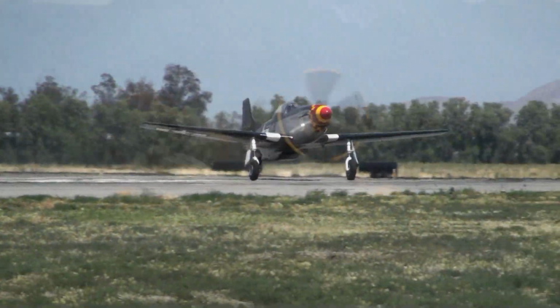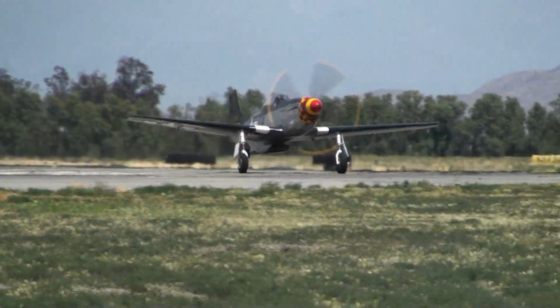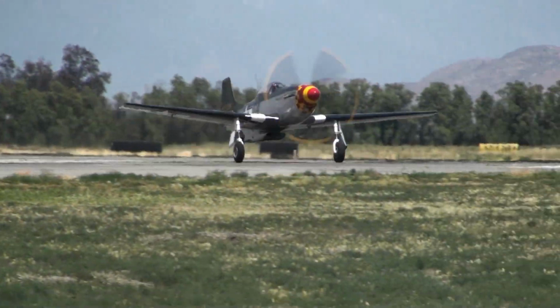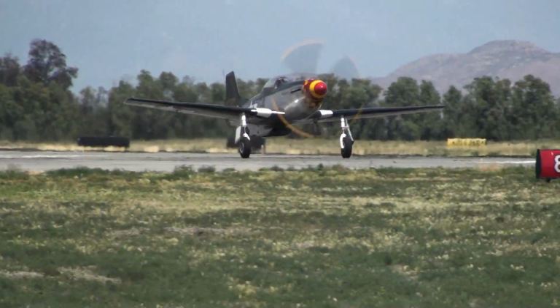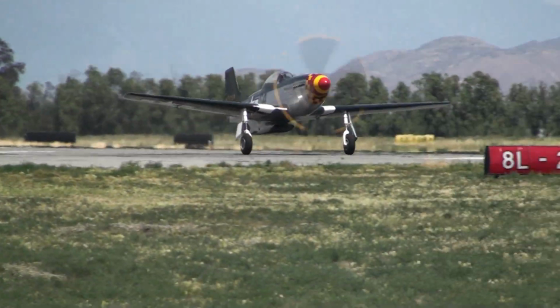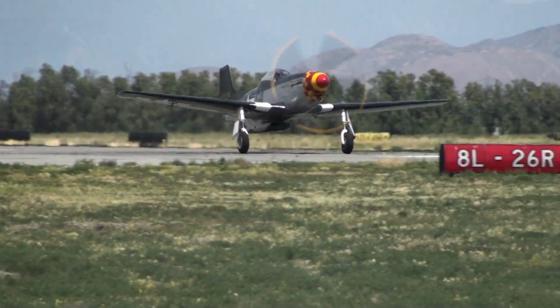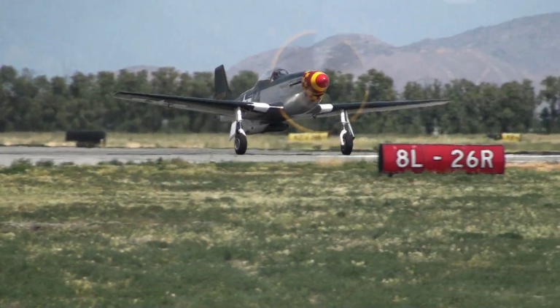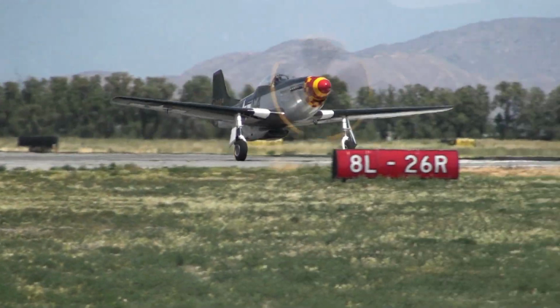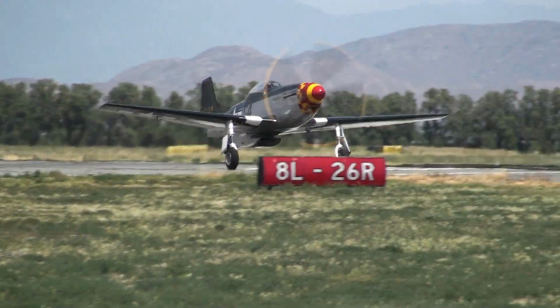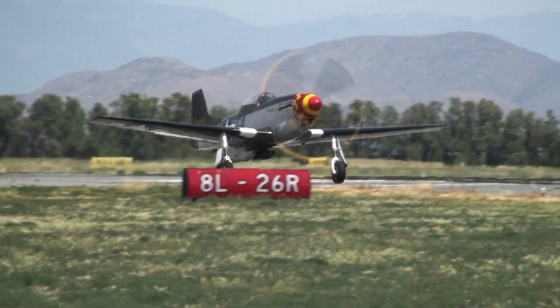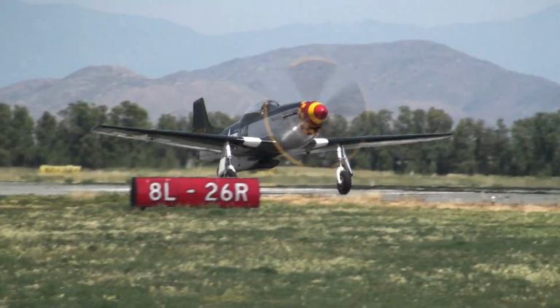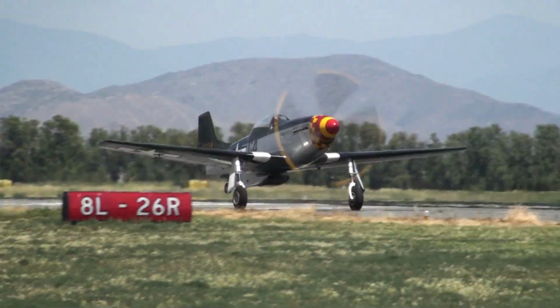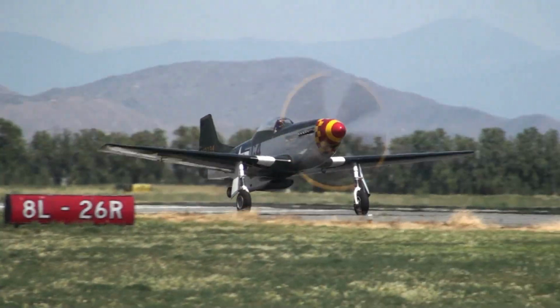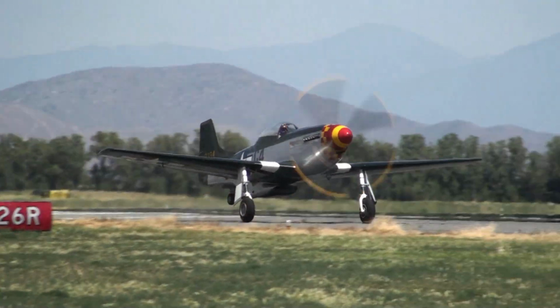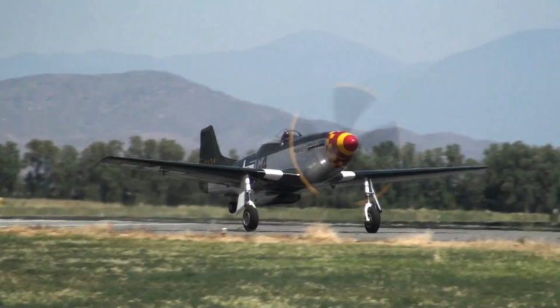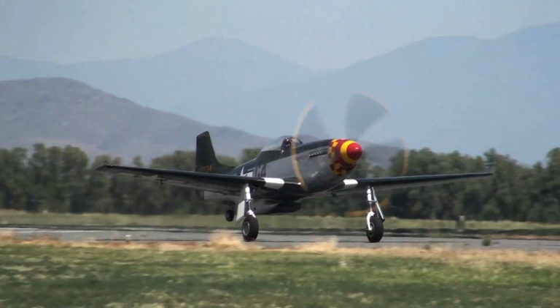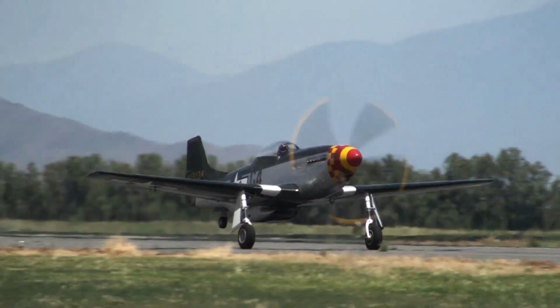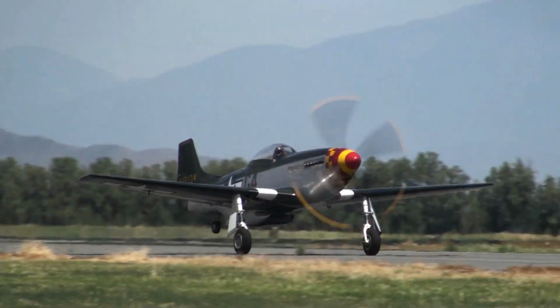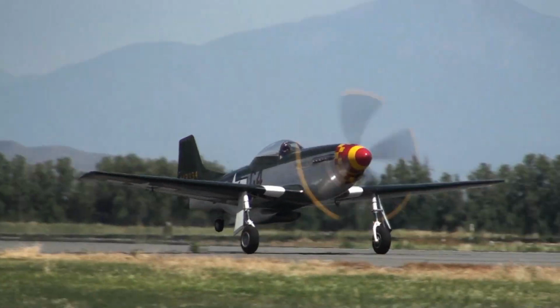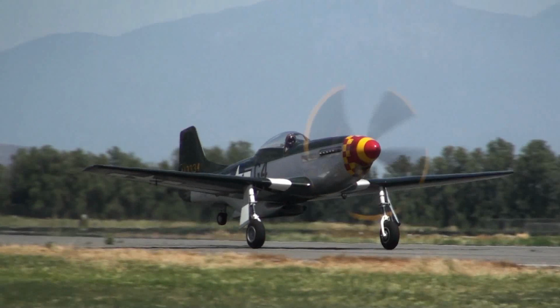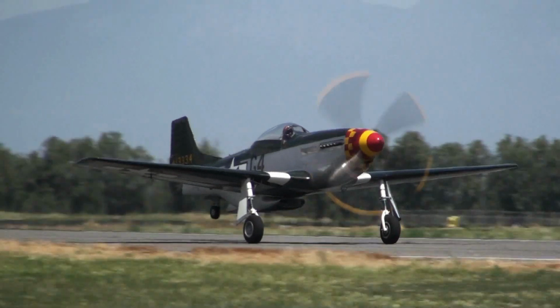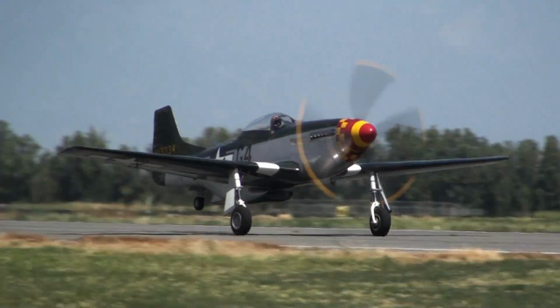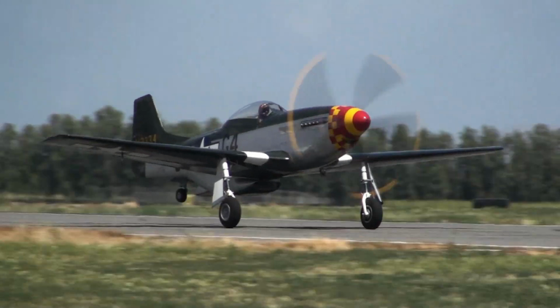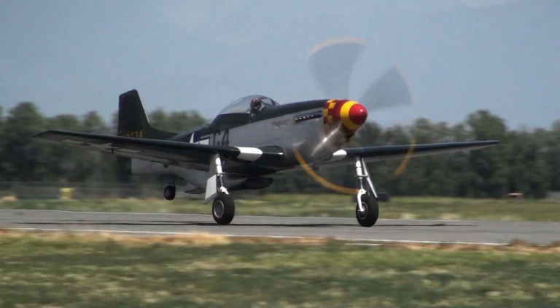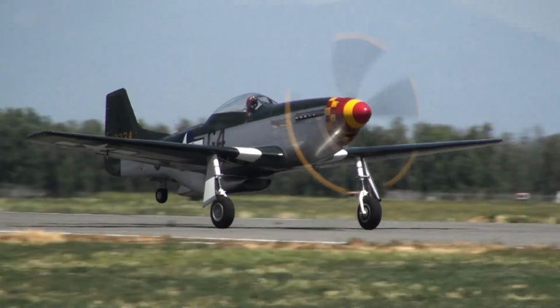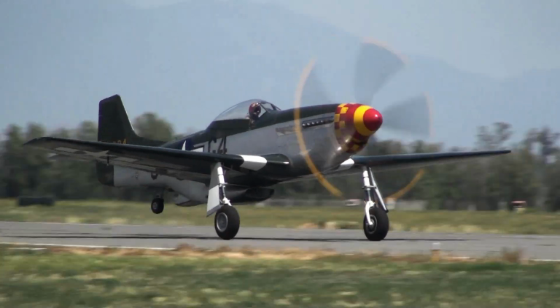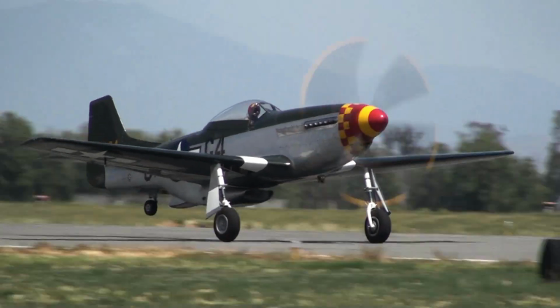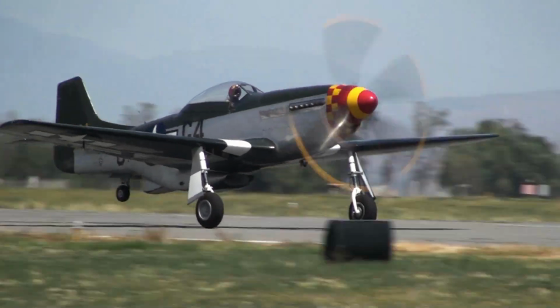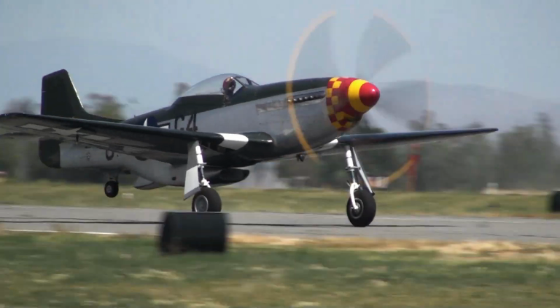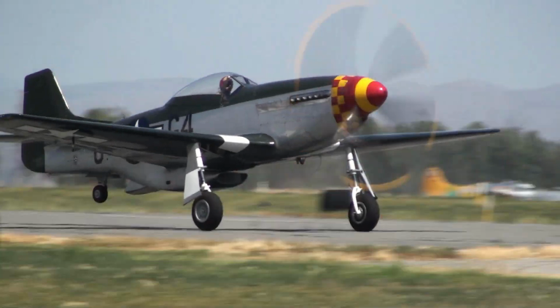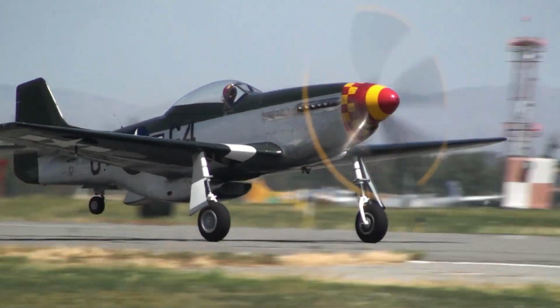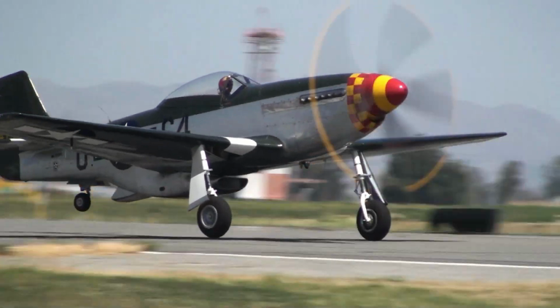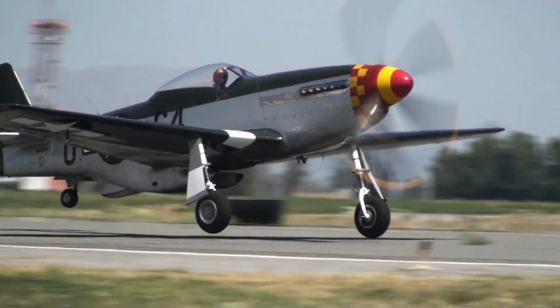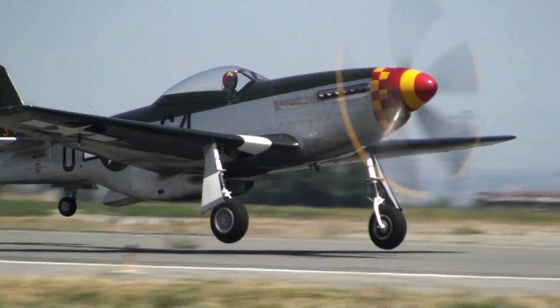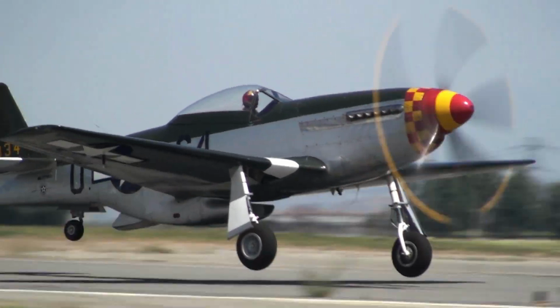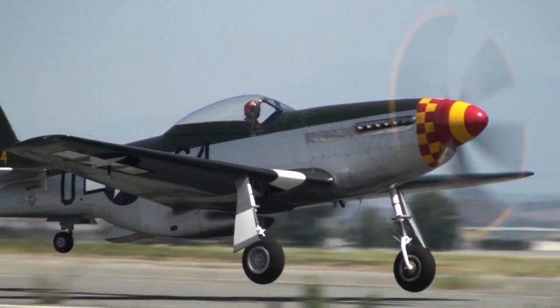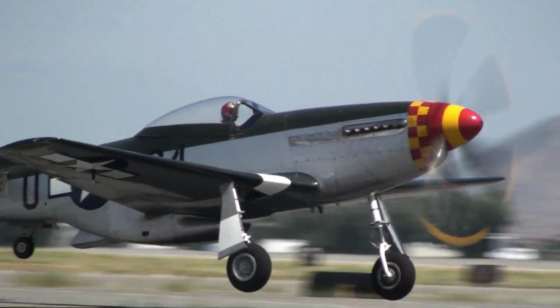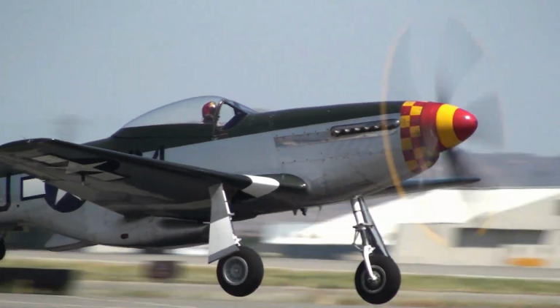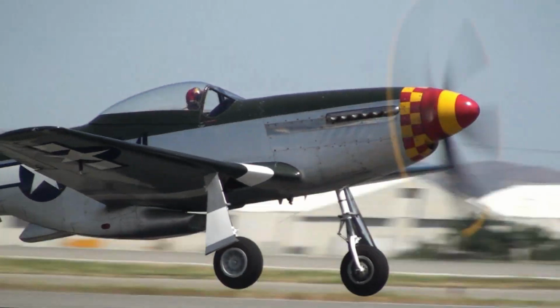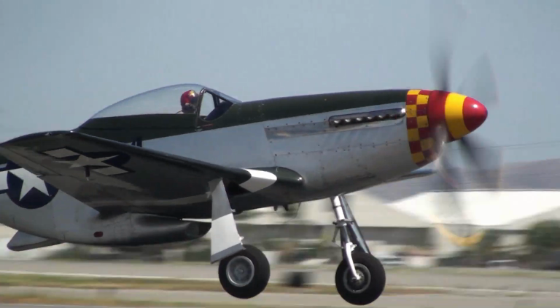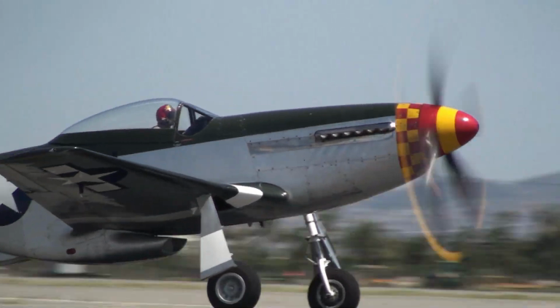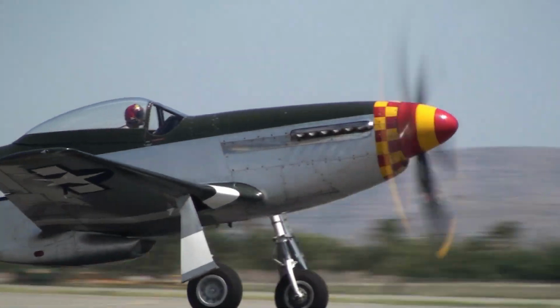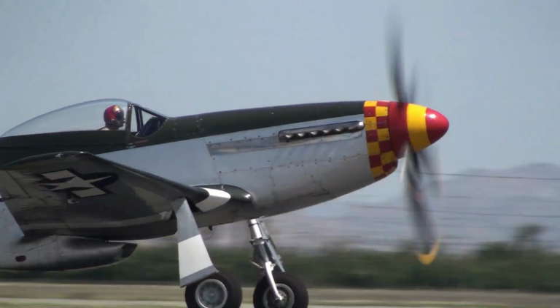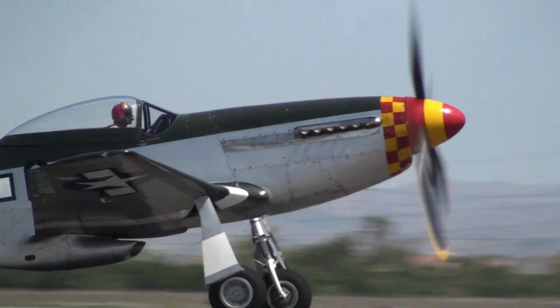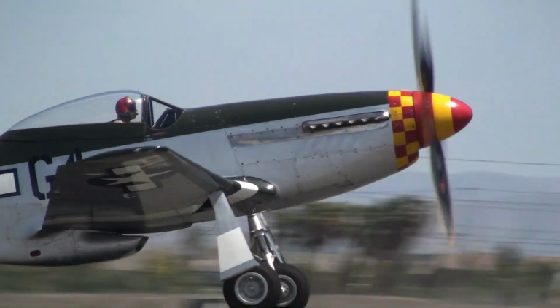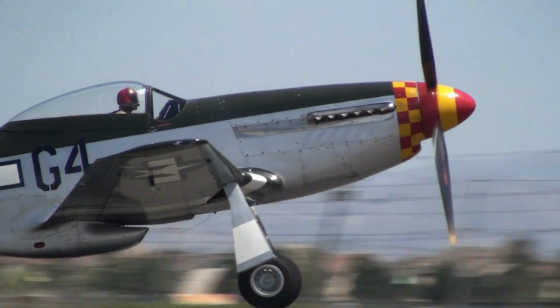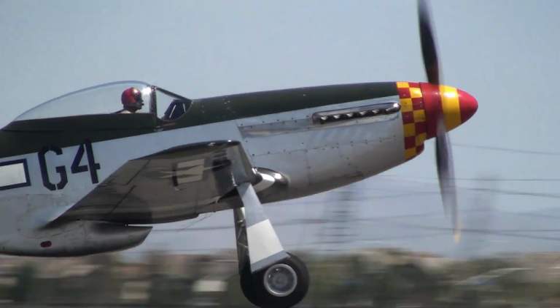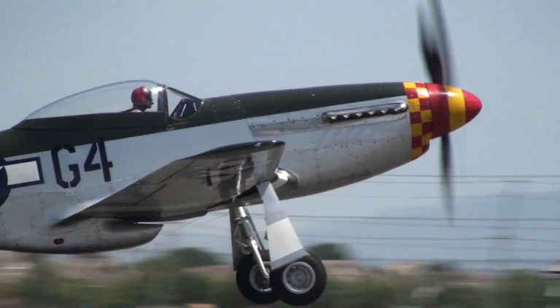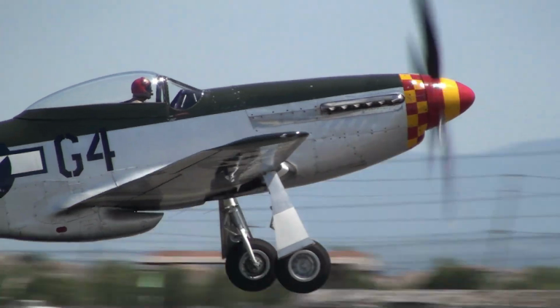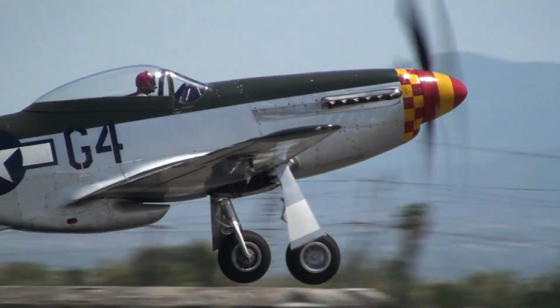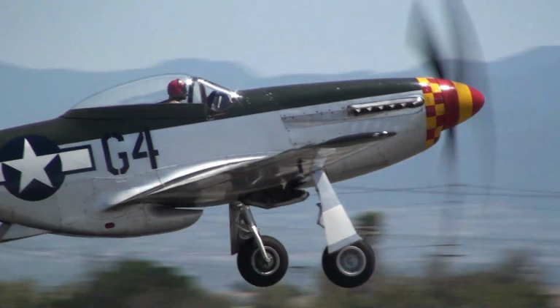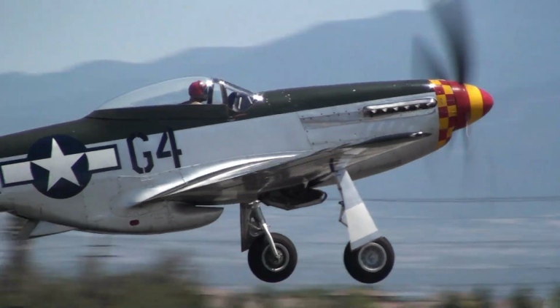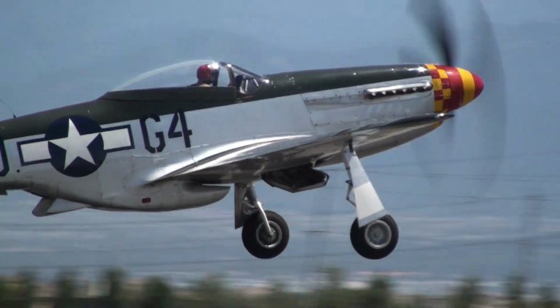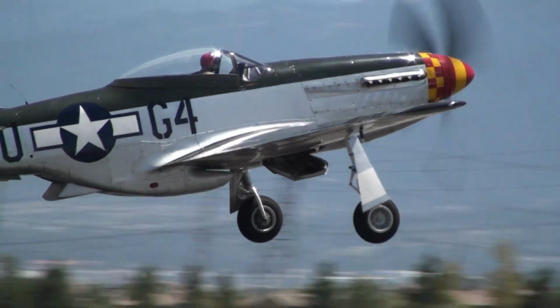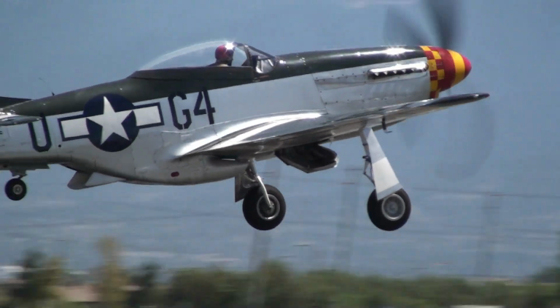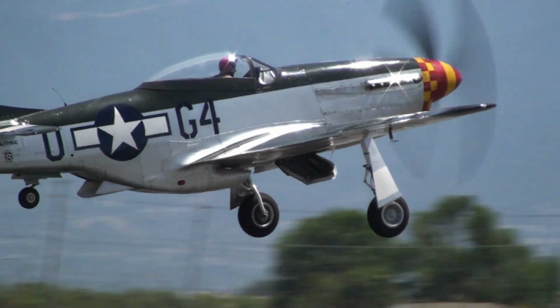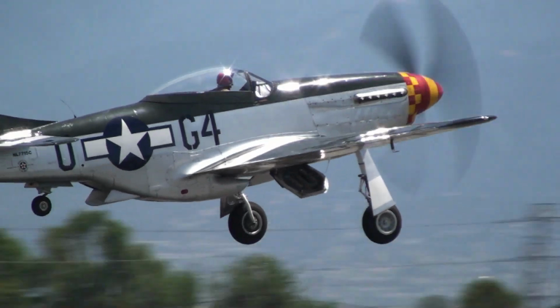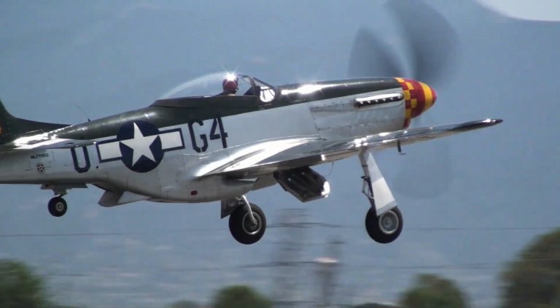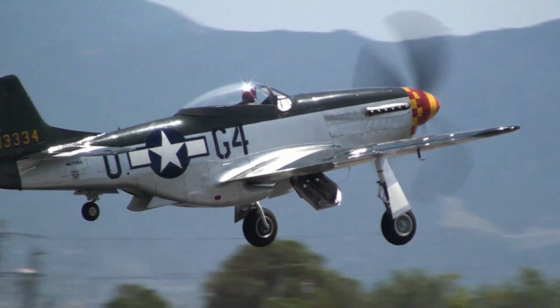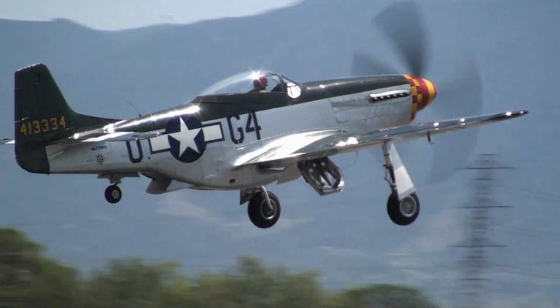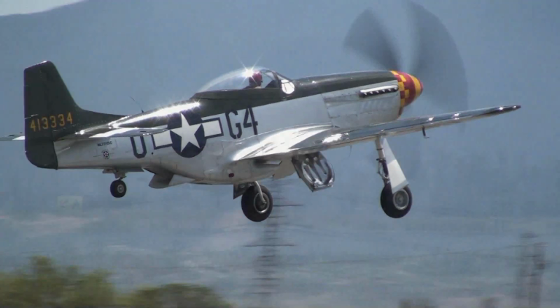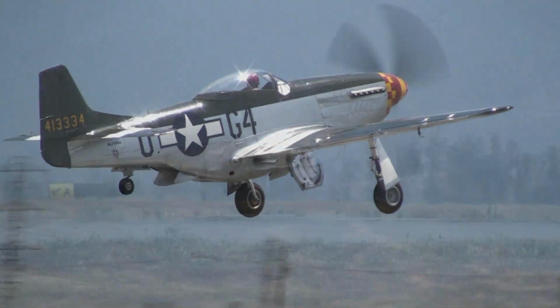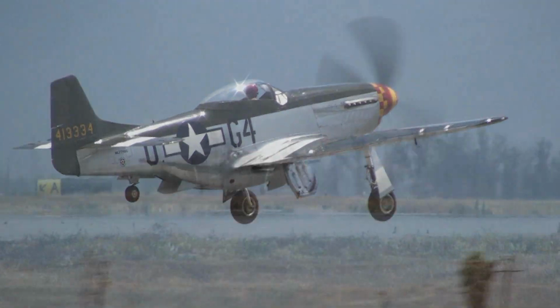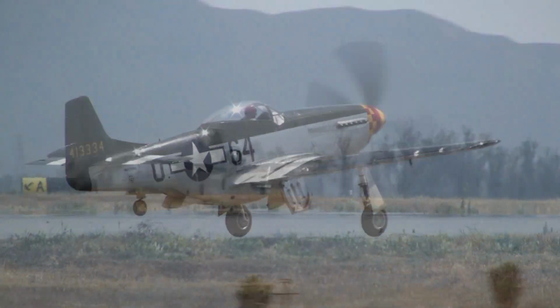The P-51 is taking off — Mustangs. The P-51 is for certain the most iconic US fighter of World War II, perhaps of all time.